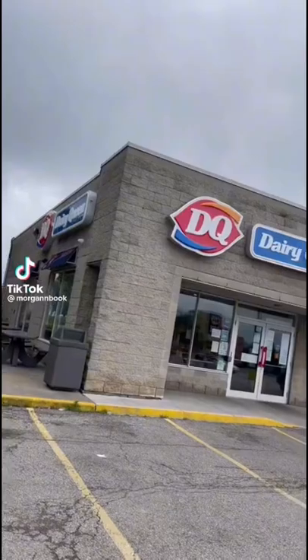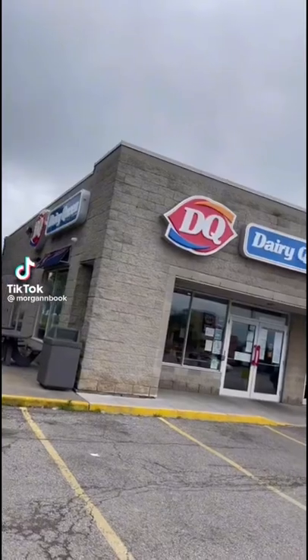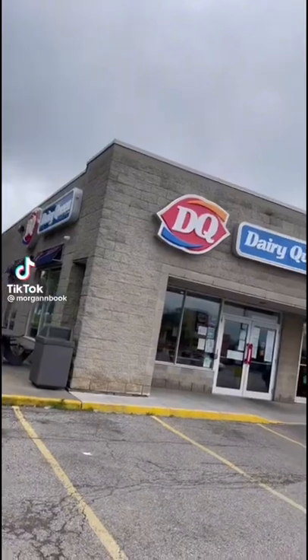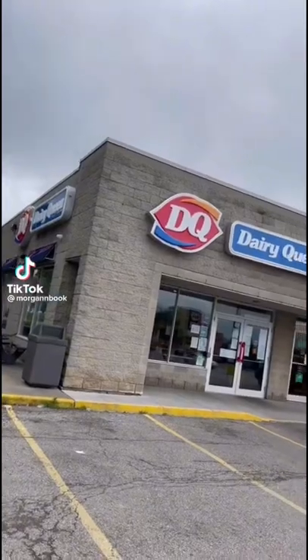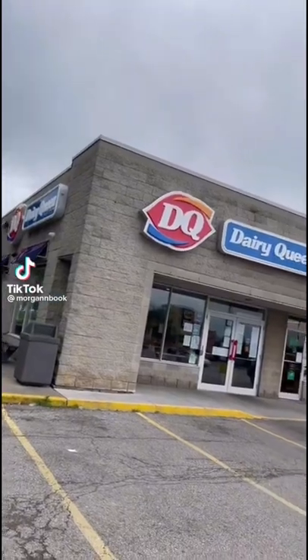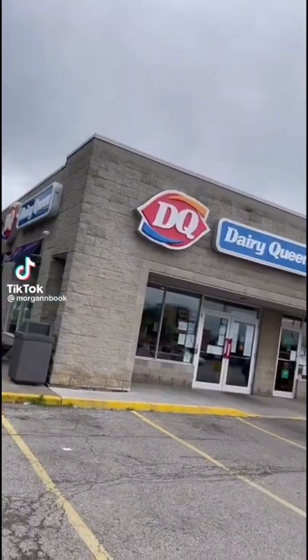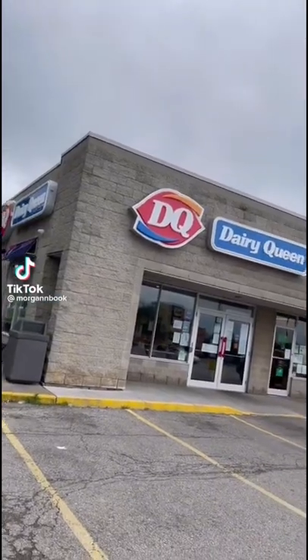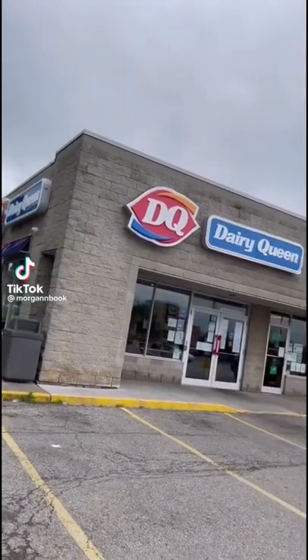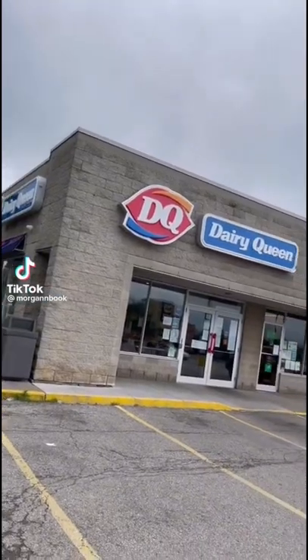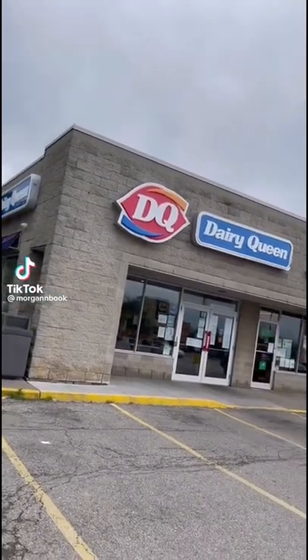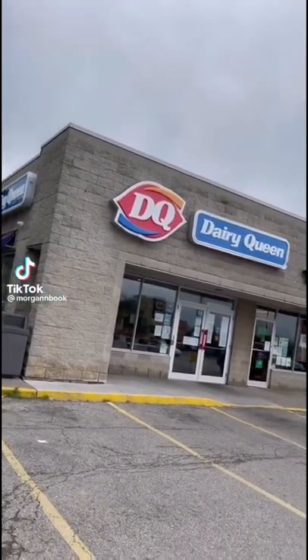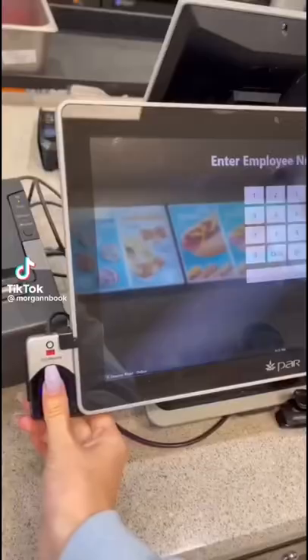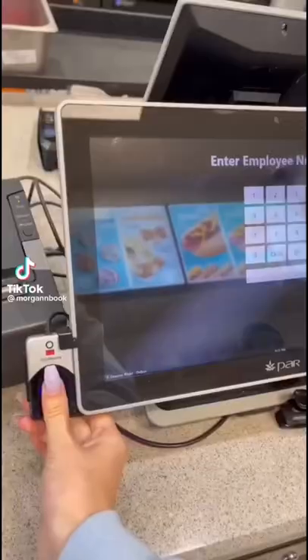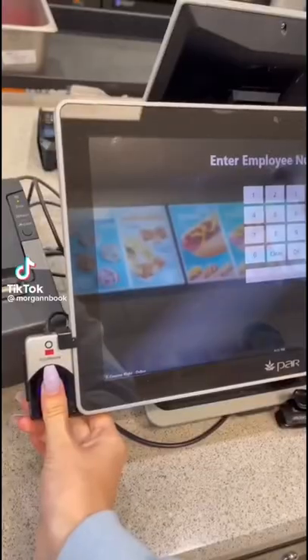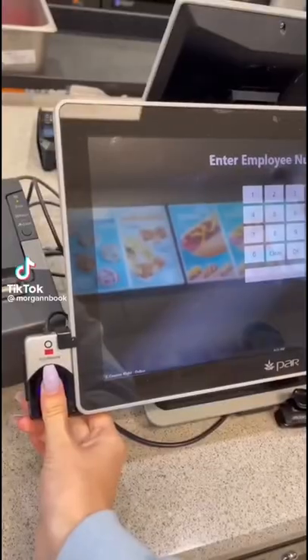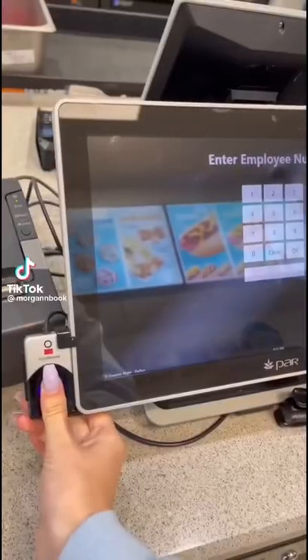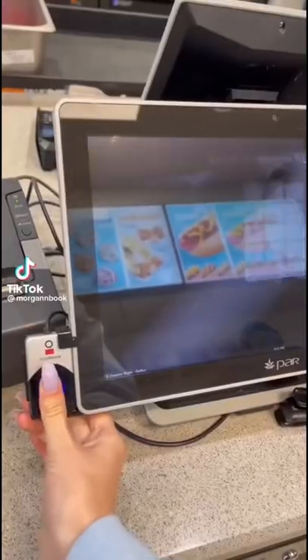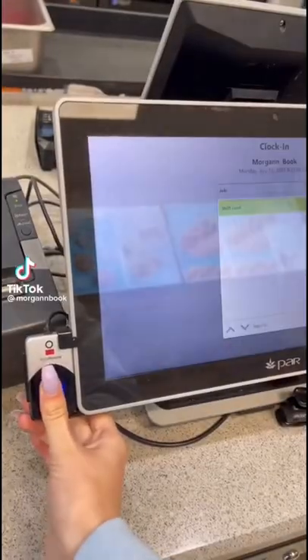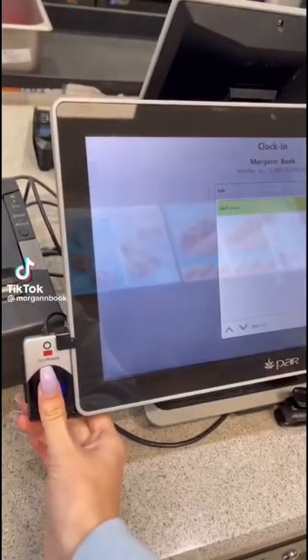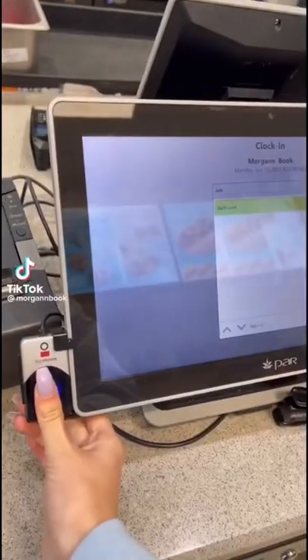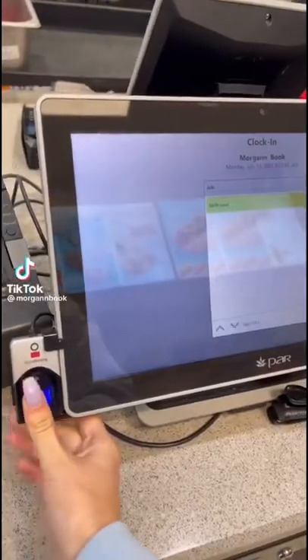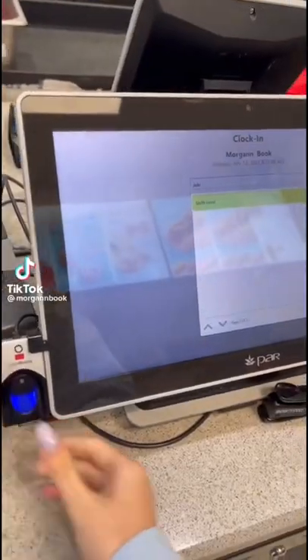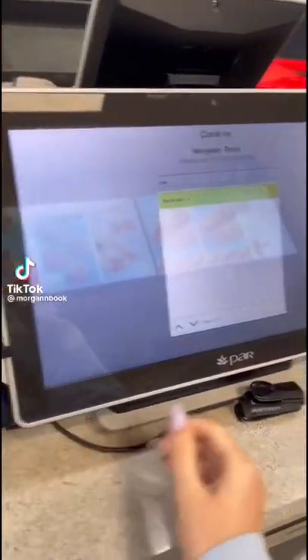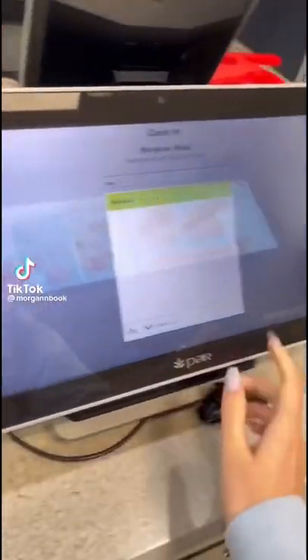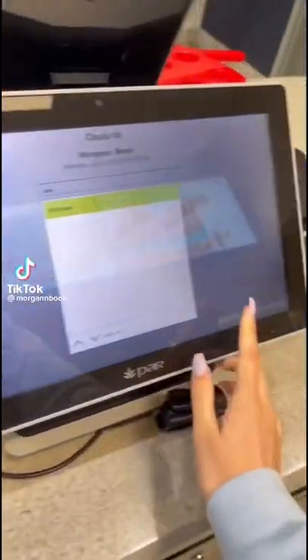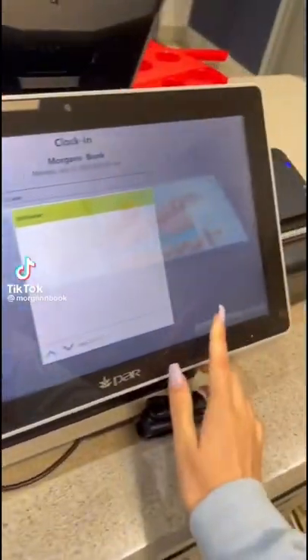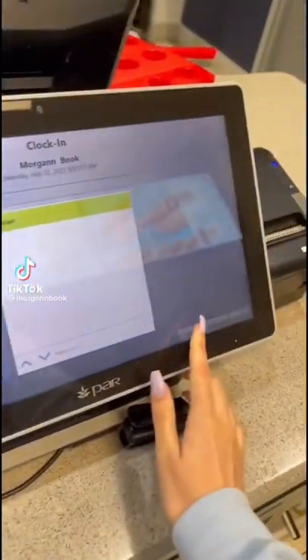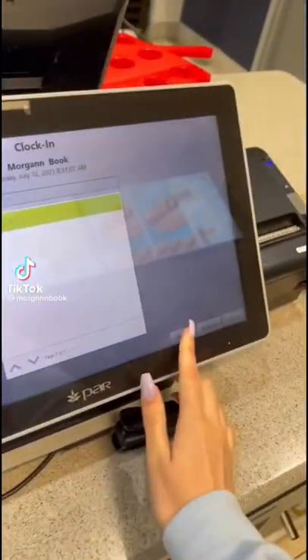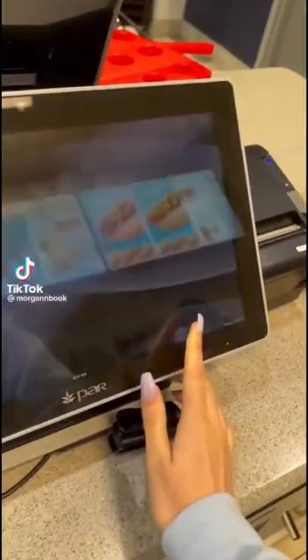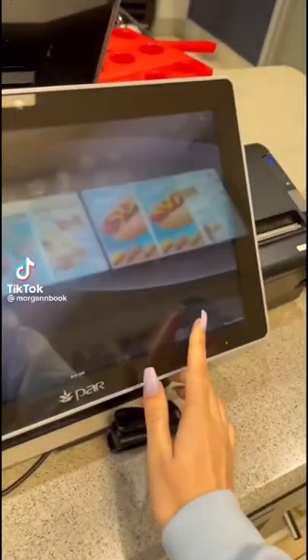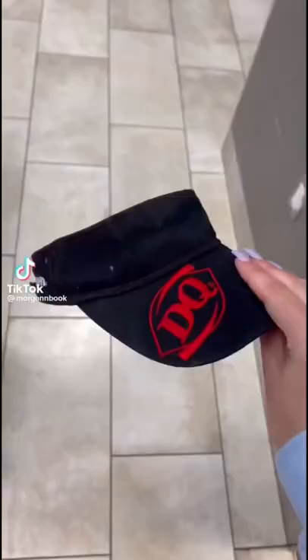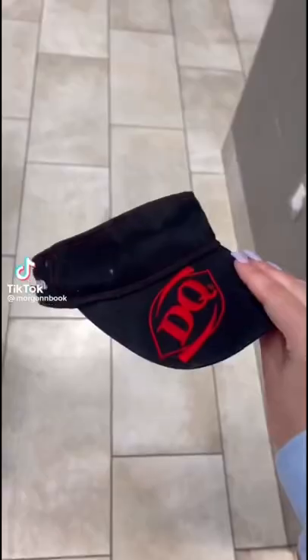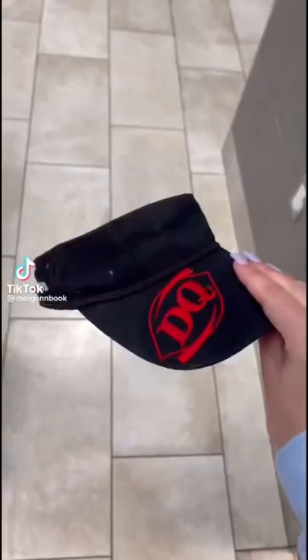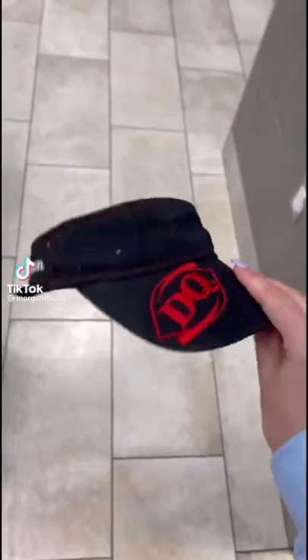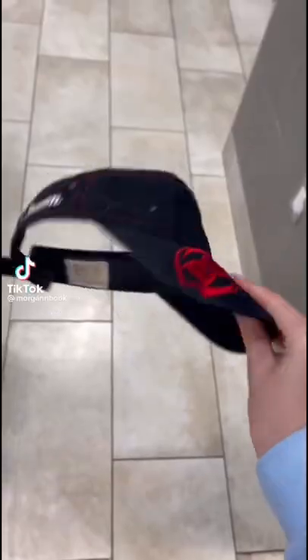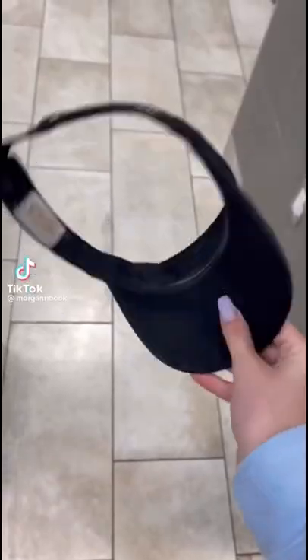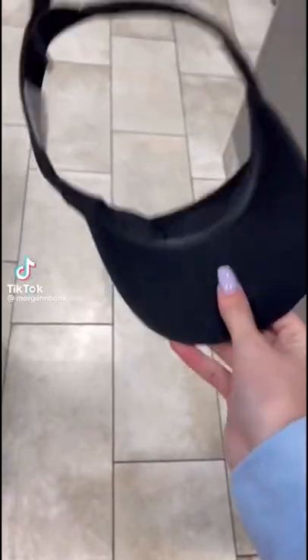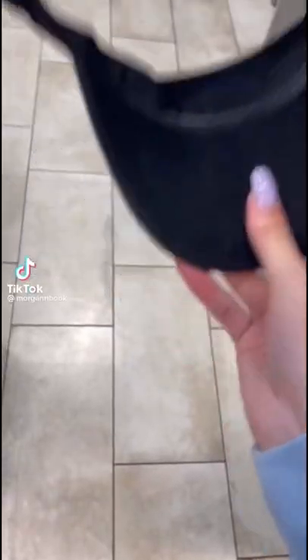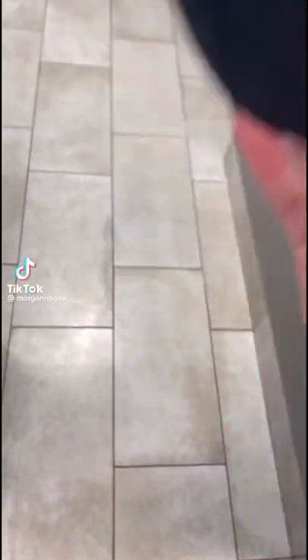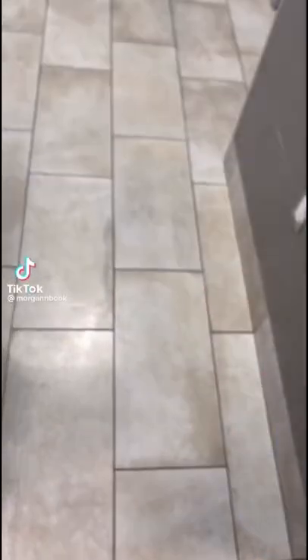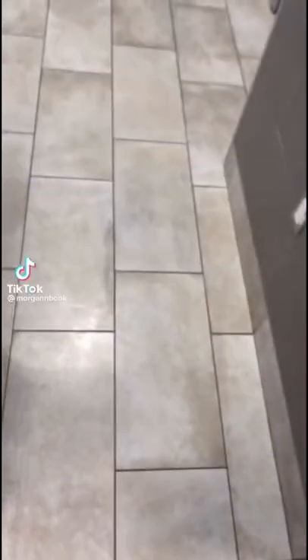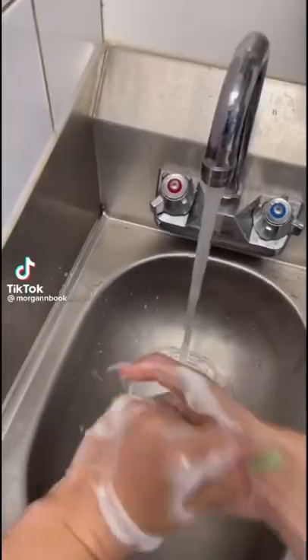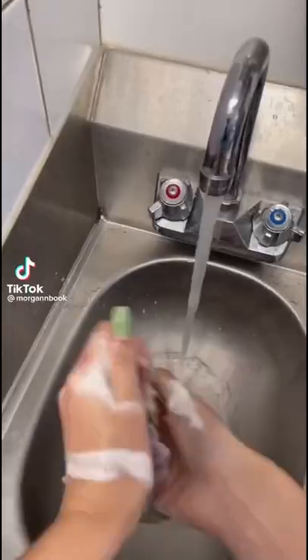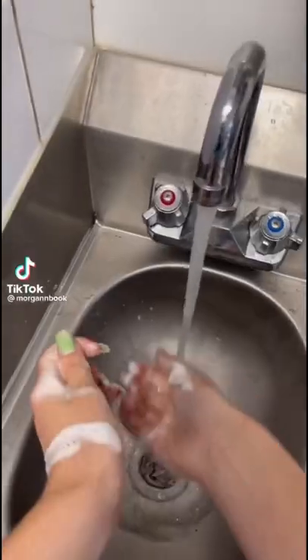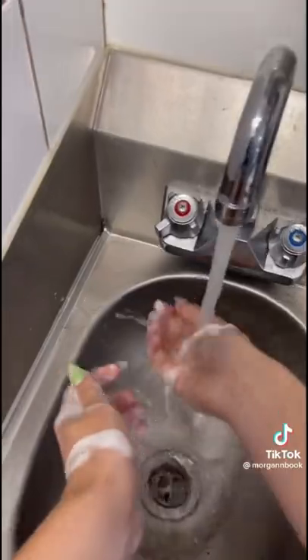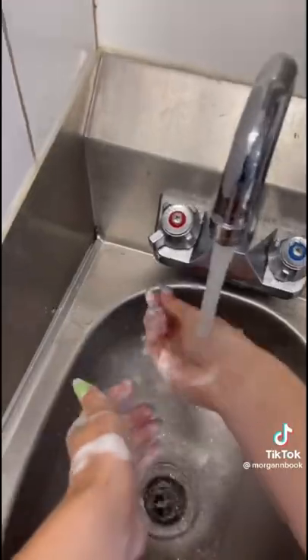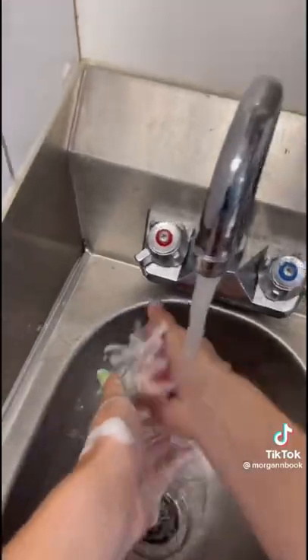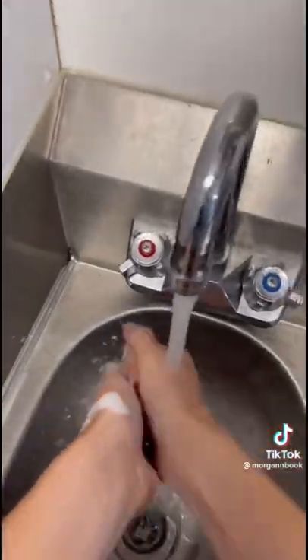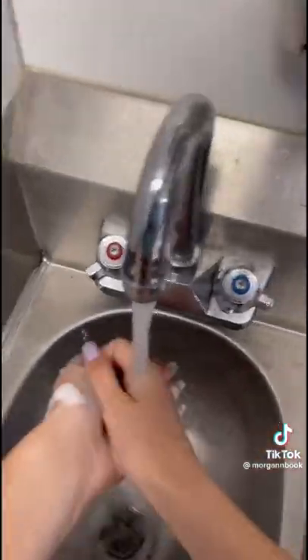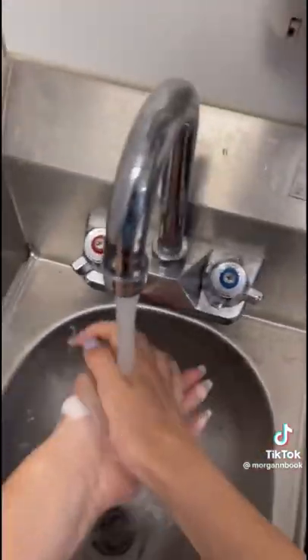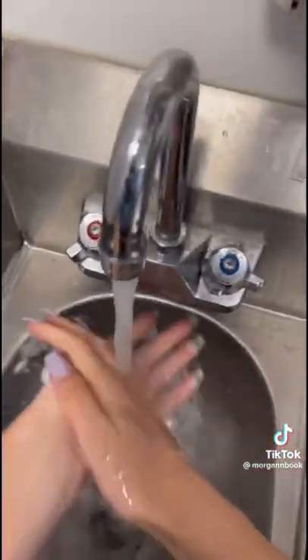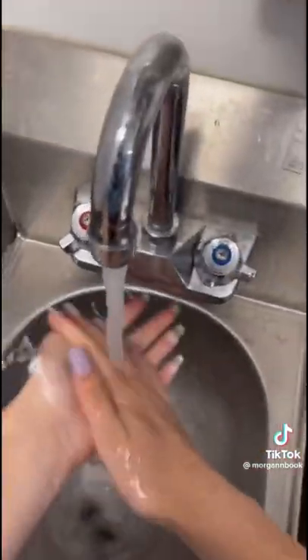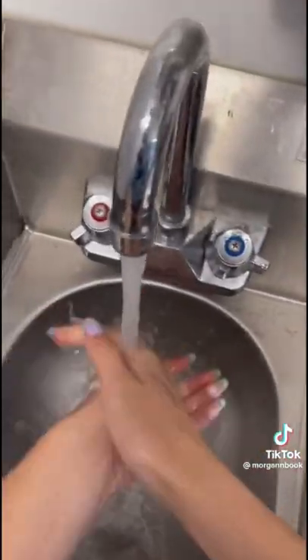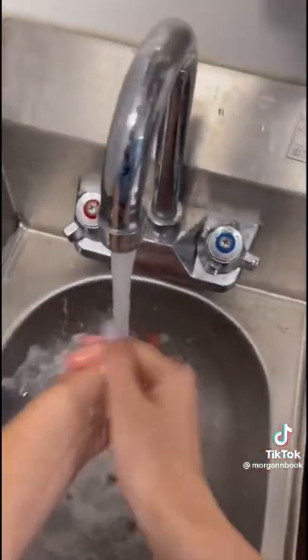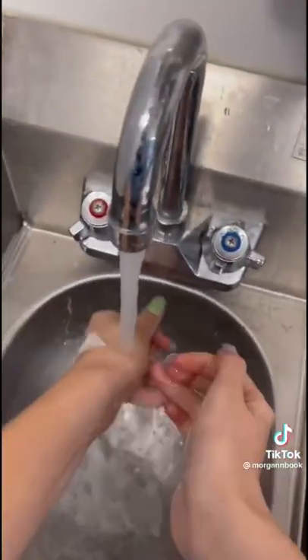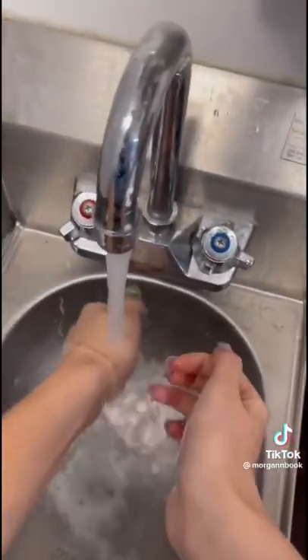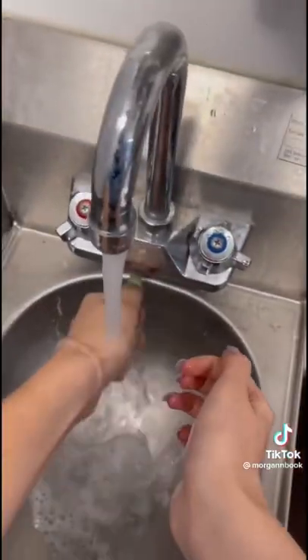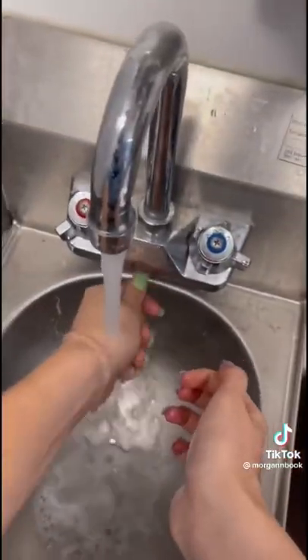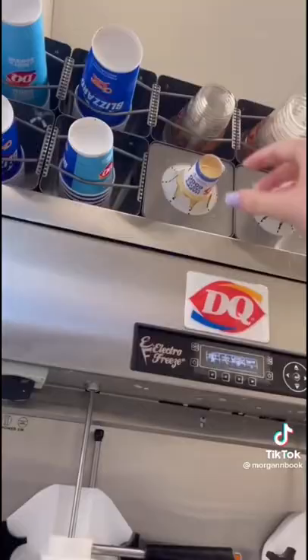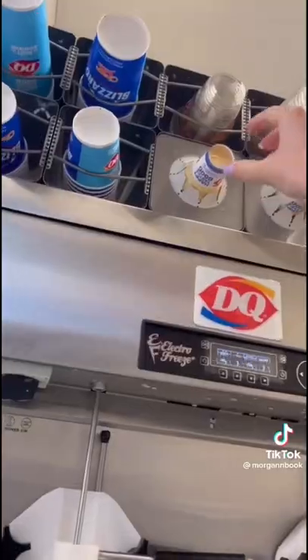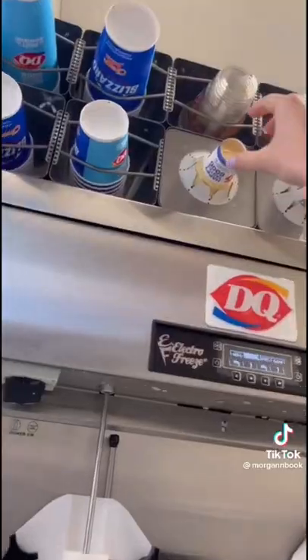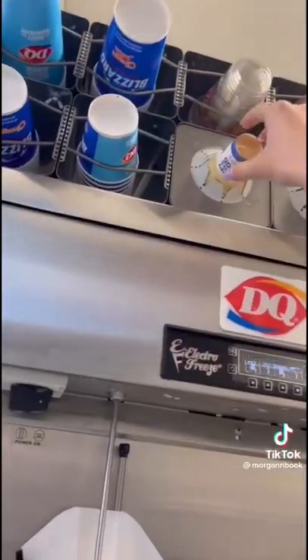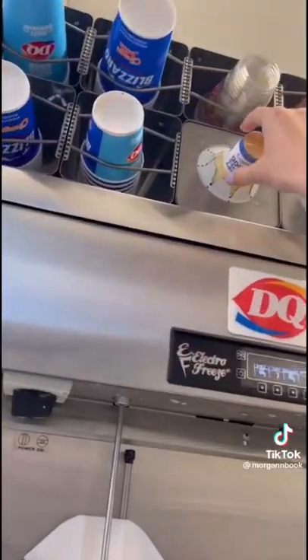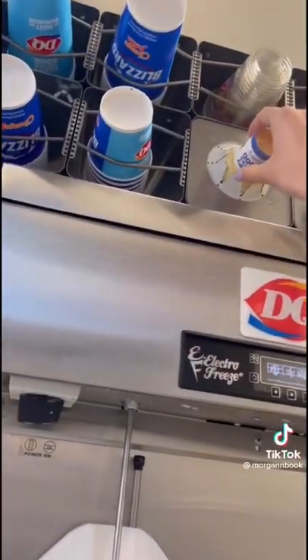Welcome to your first day of working at Dairy Queen. The first thing you're going to do is clock in, put on a visor and a mask, and thoroughly wash your hands.